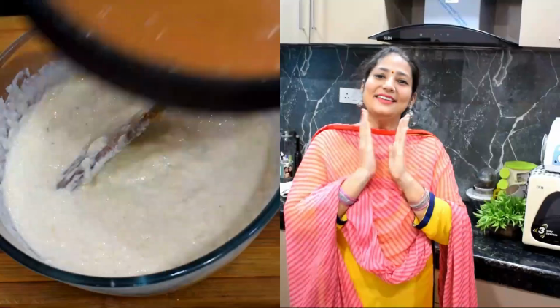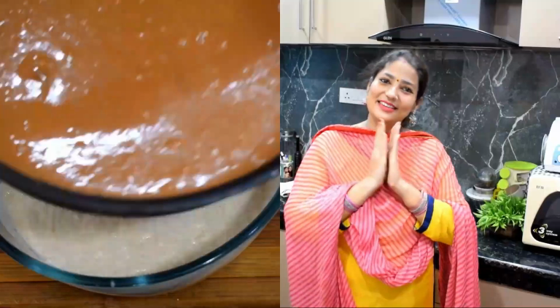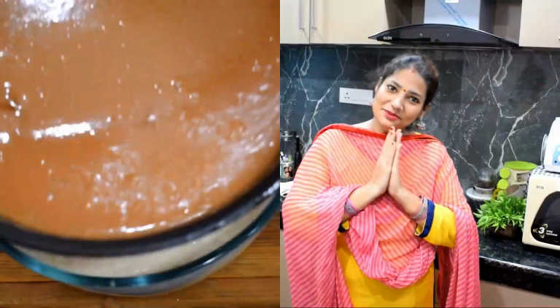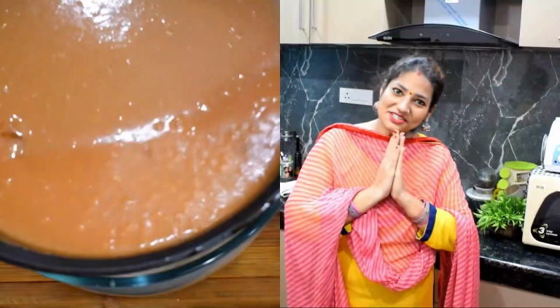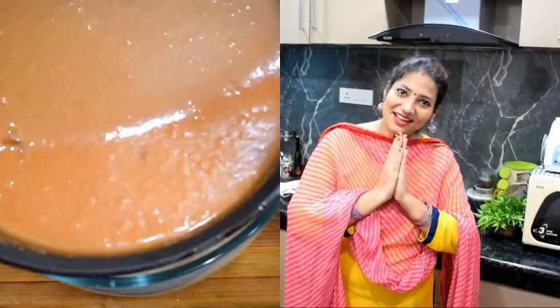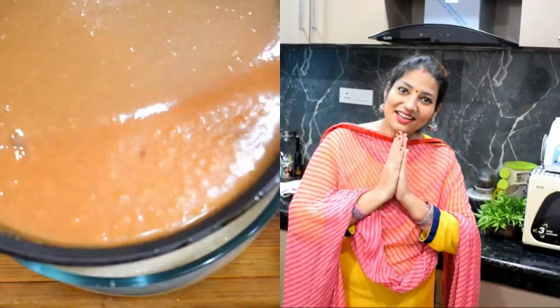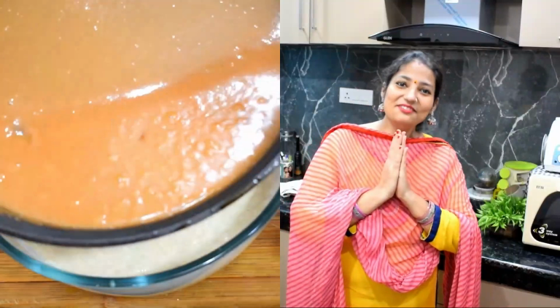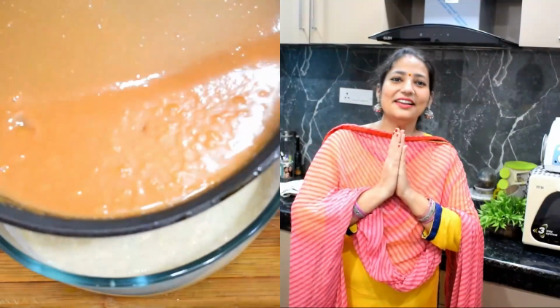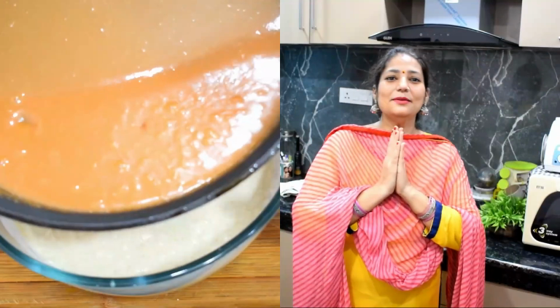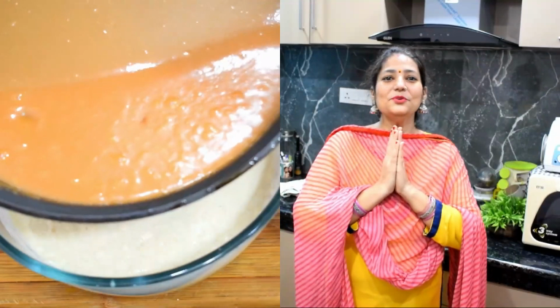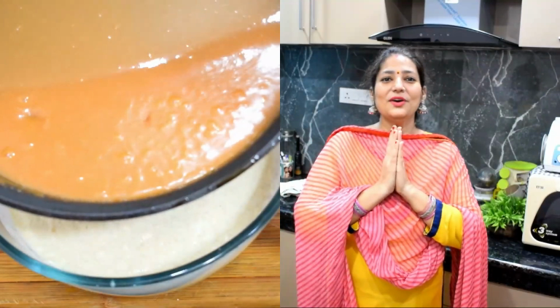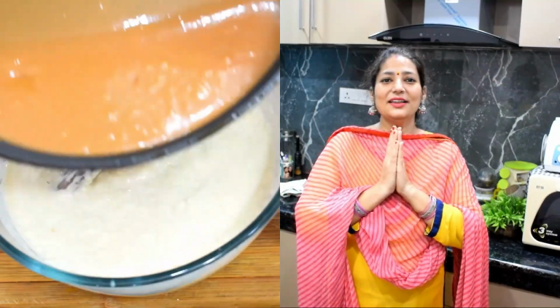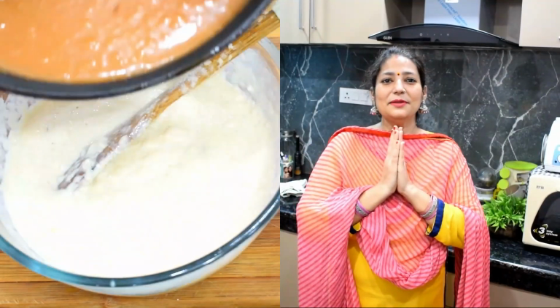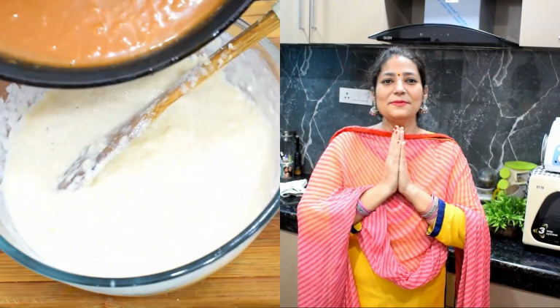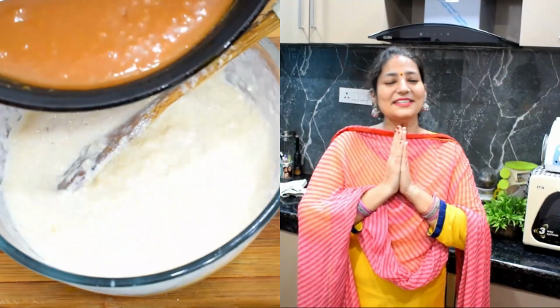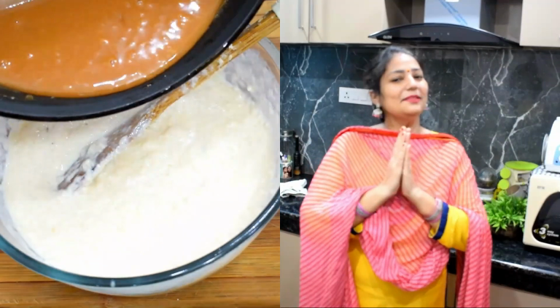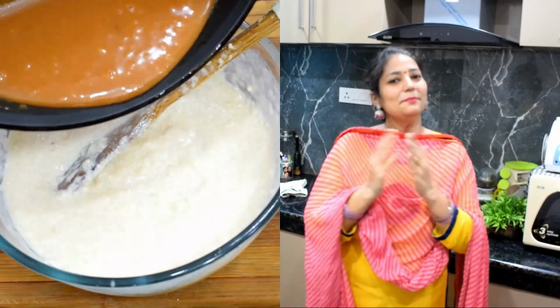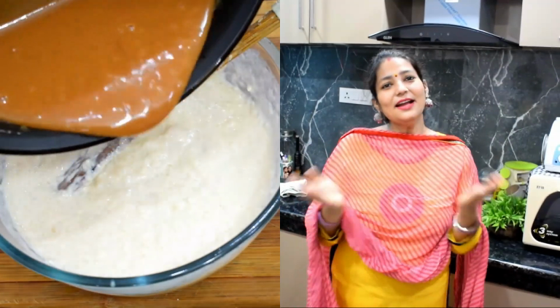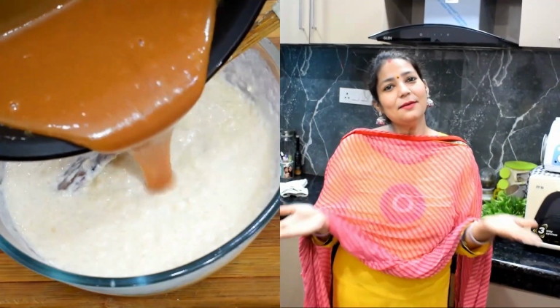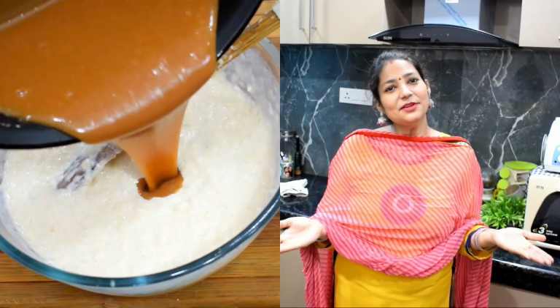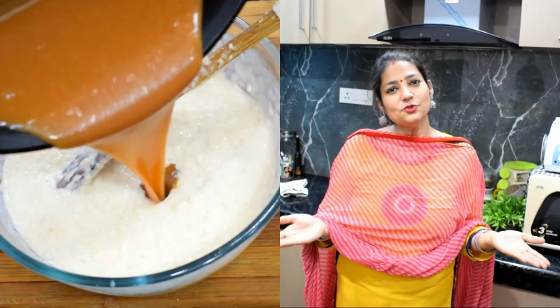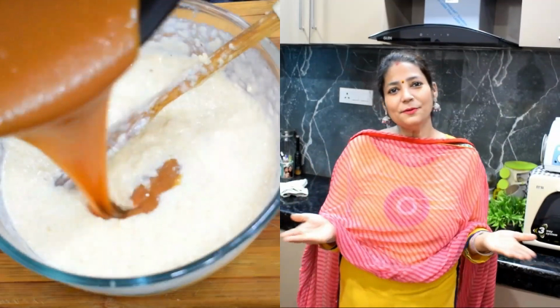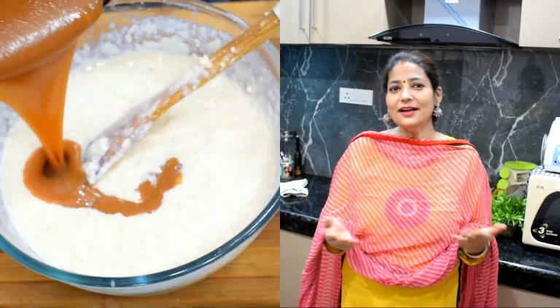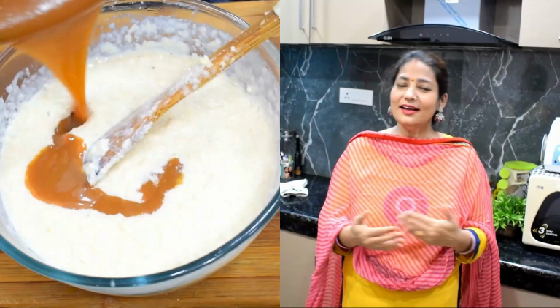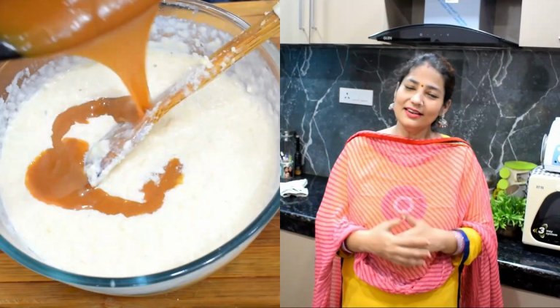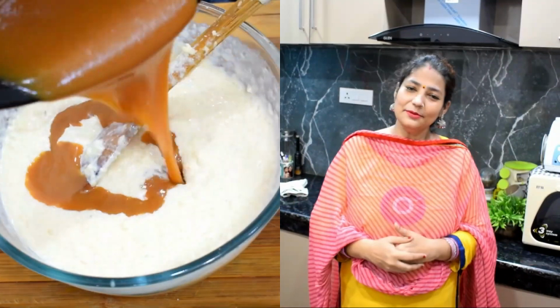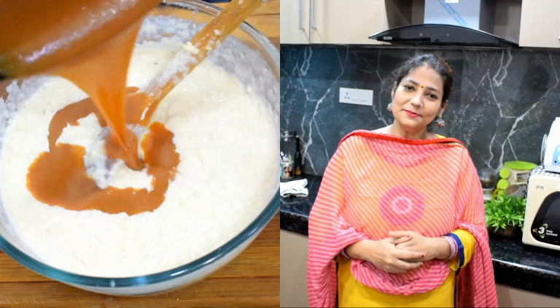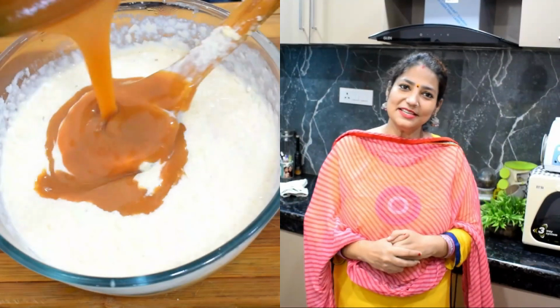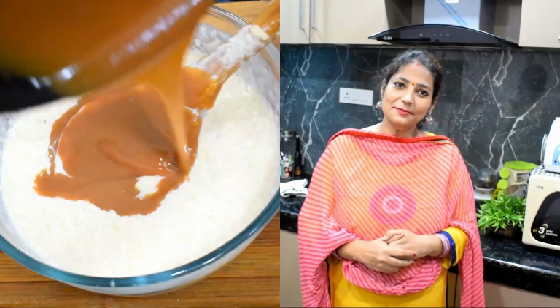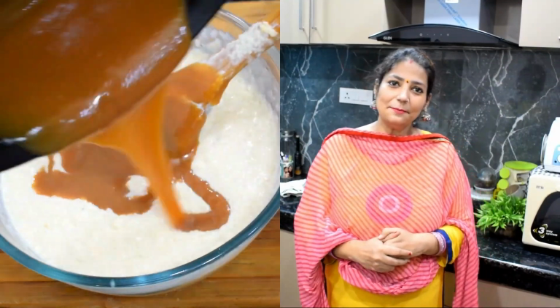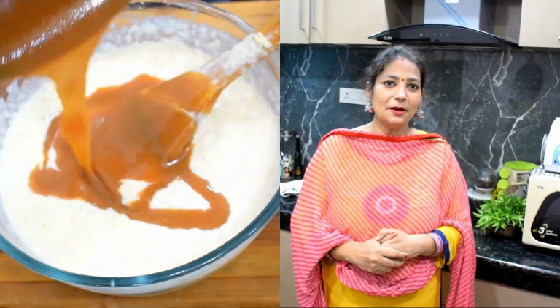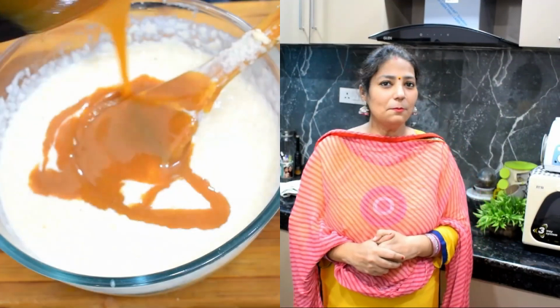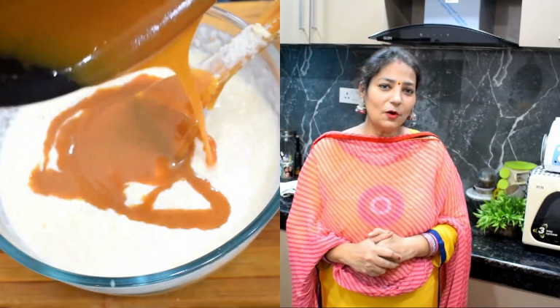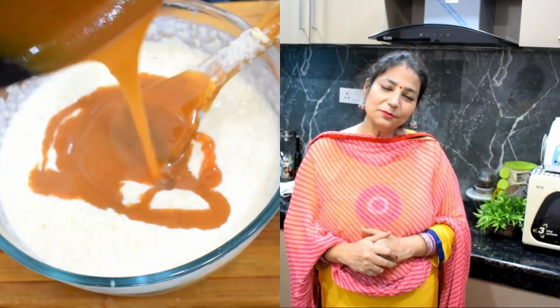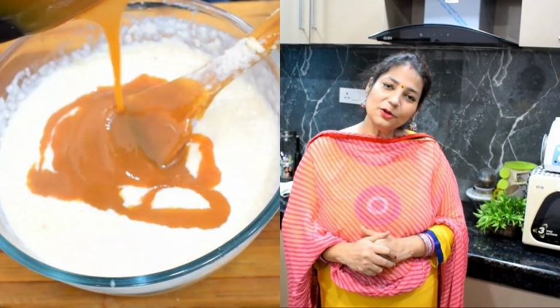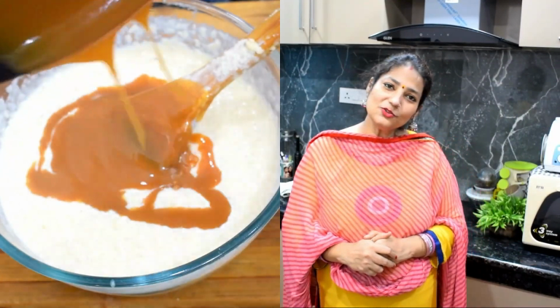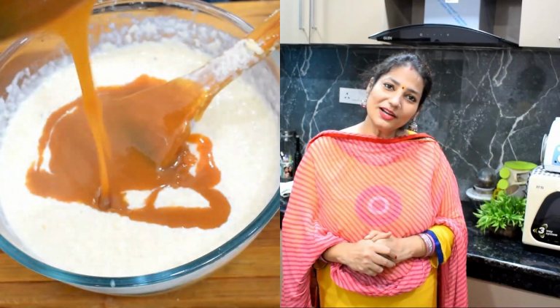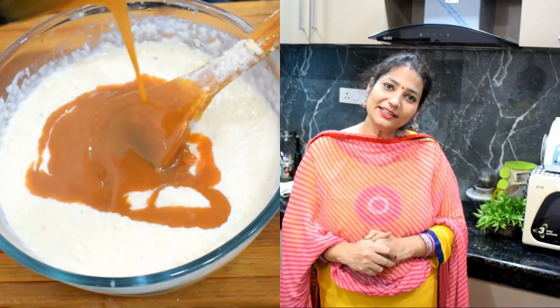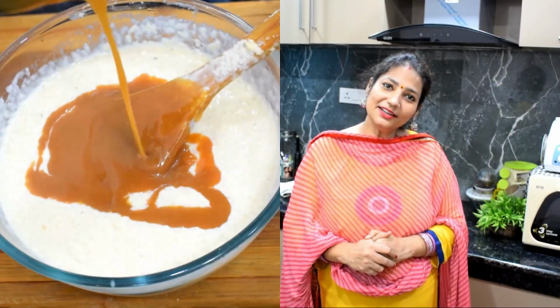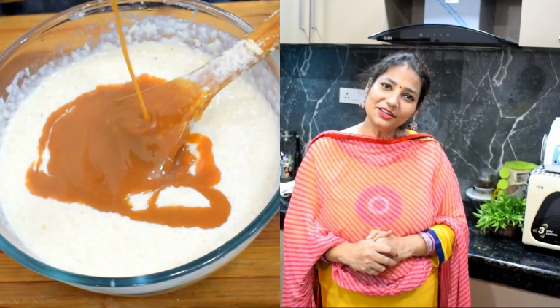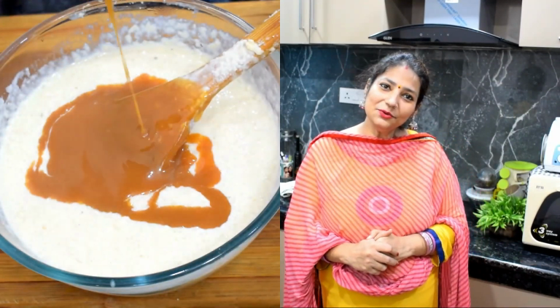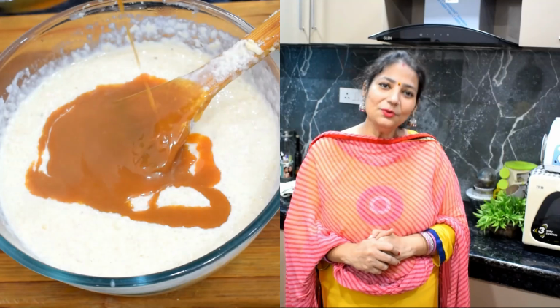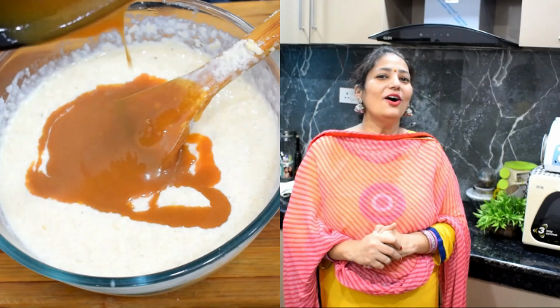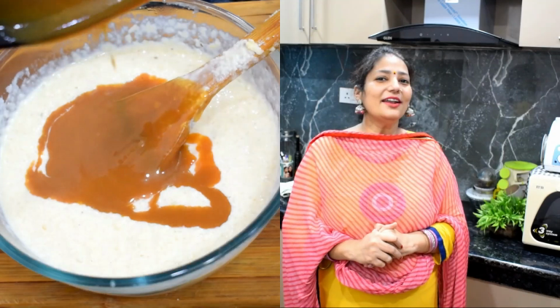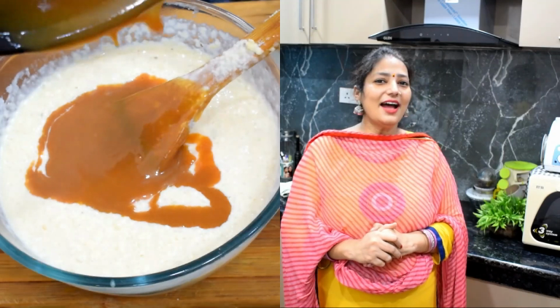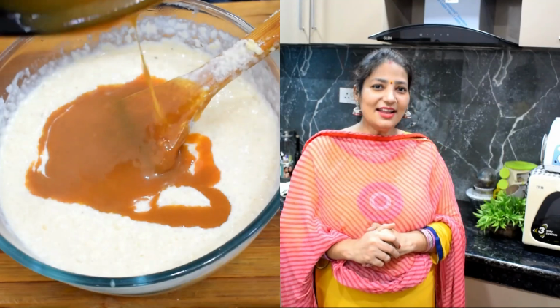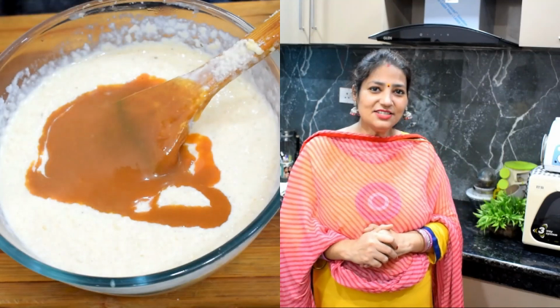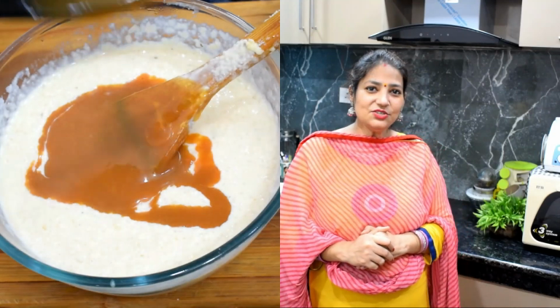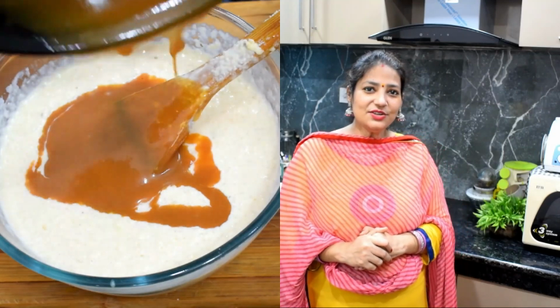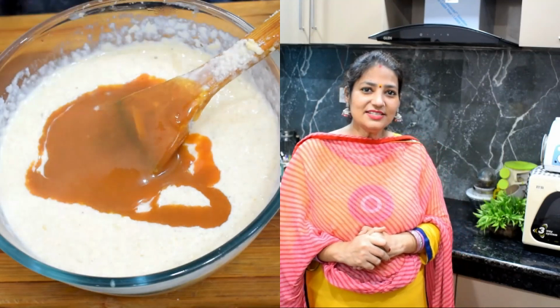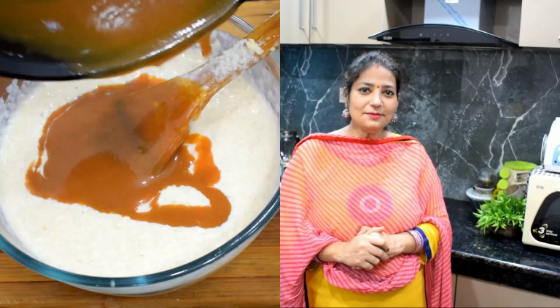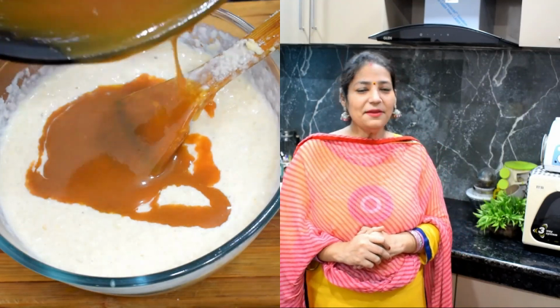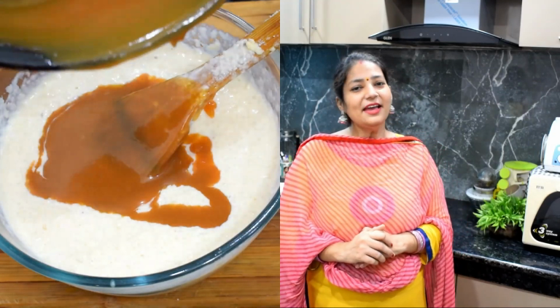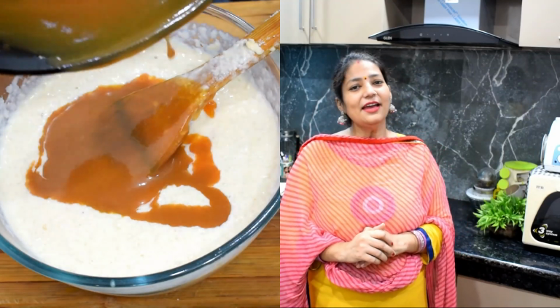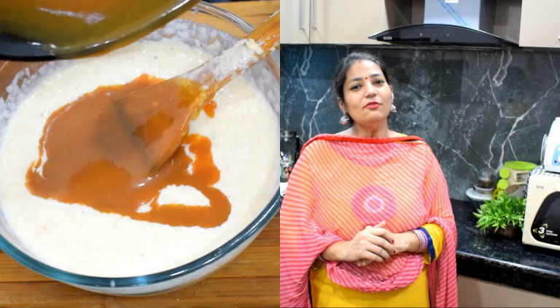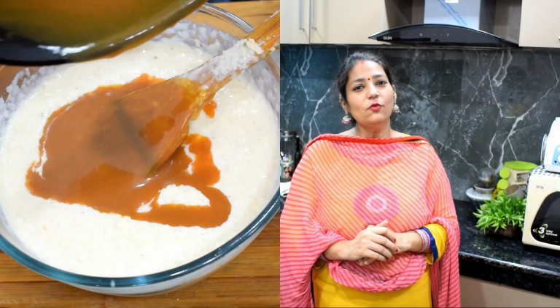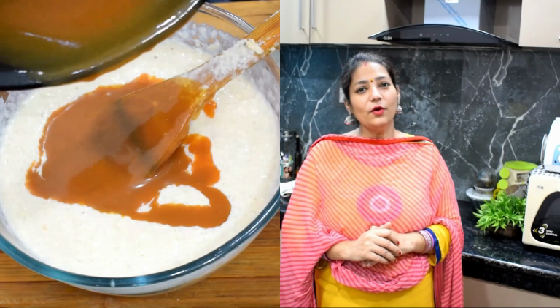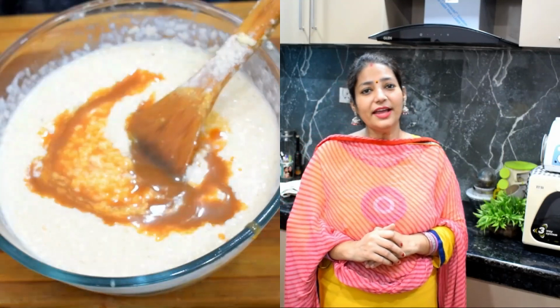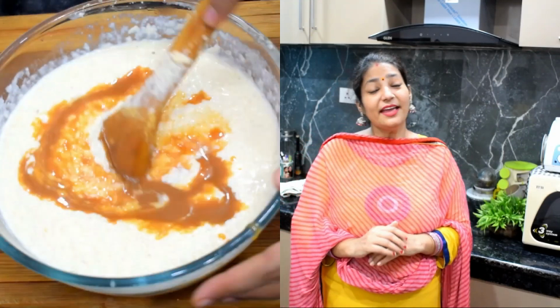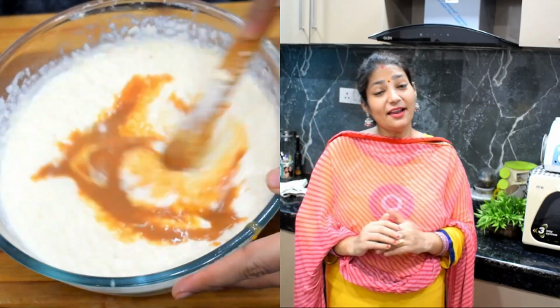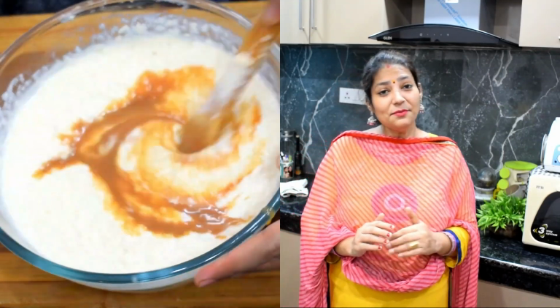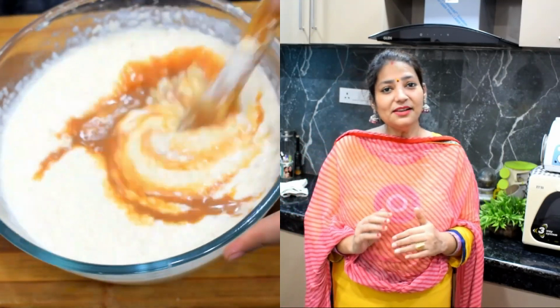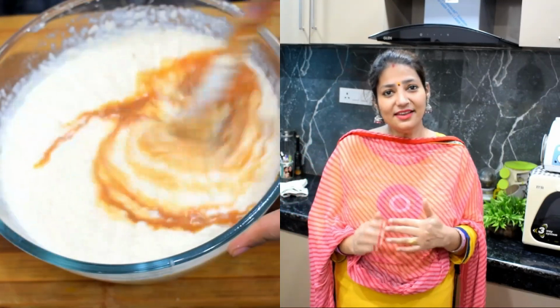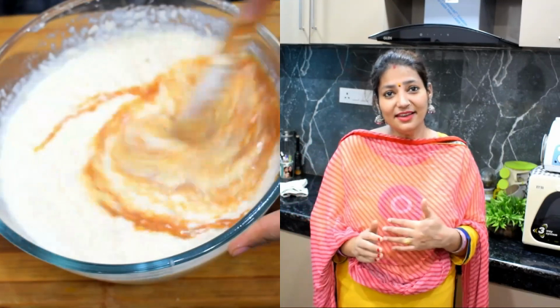Hello, welcome to Eat Not Like This. I am Kamala Chopra. Welcome to Eat Not Like This. Today's recipe is caramel ghee.